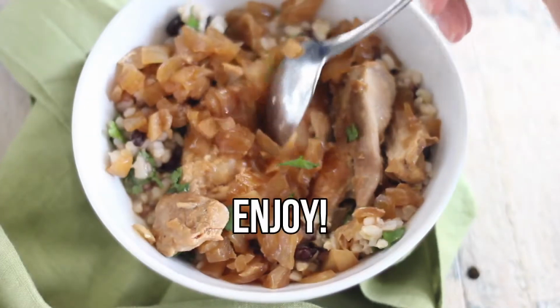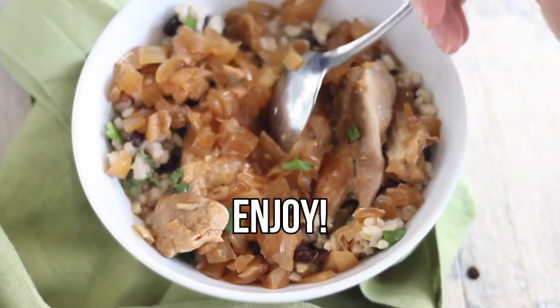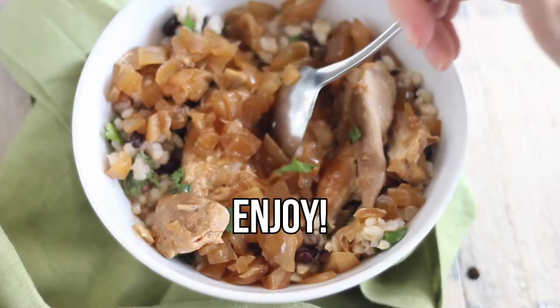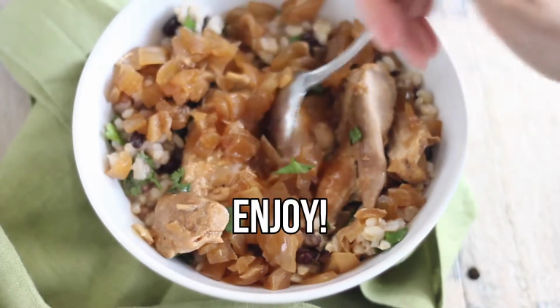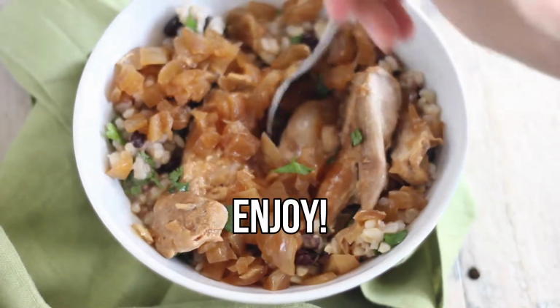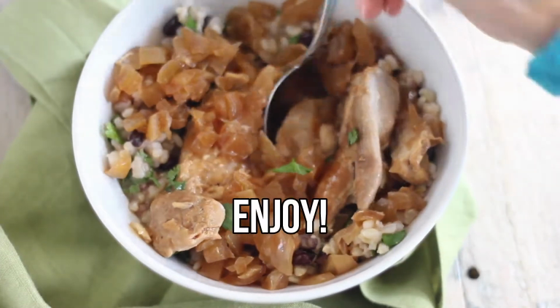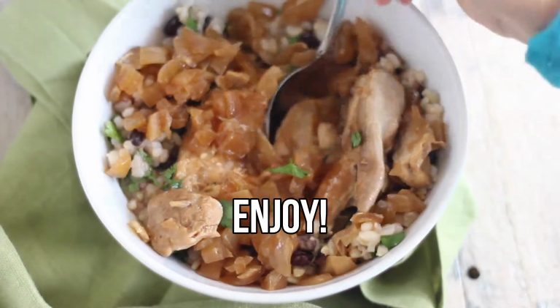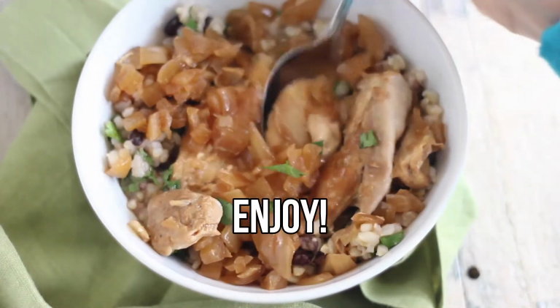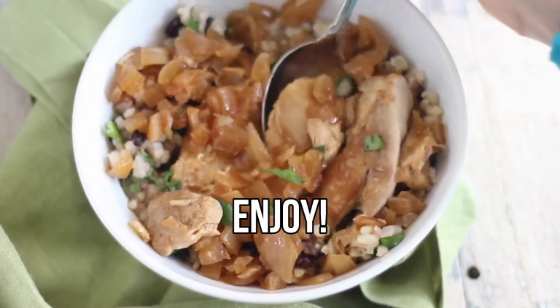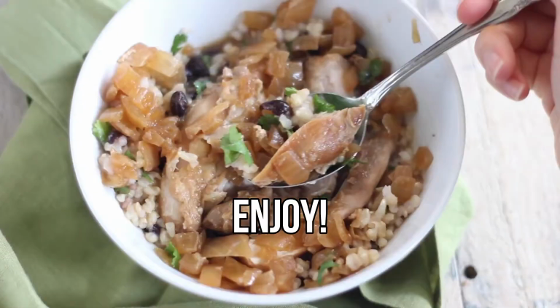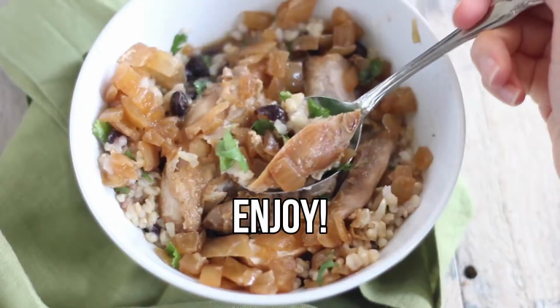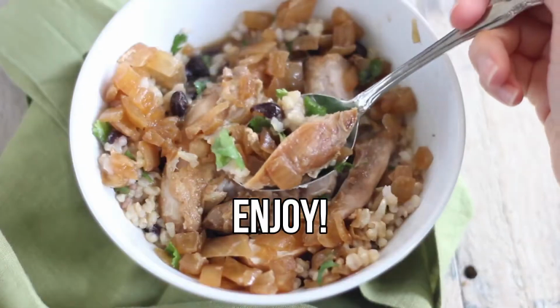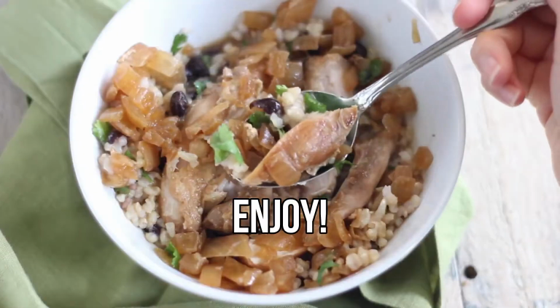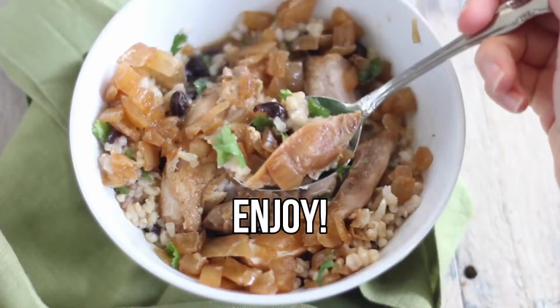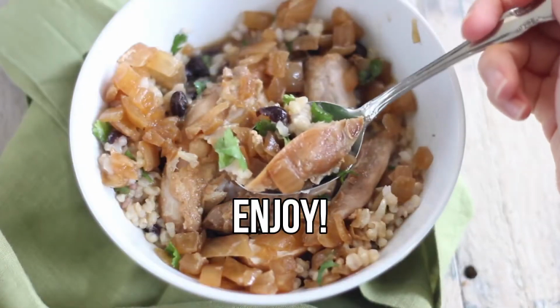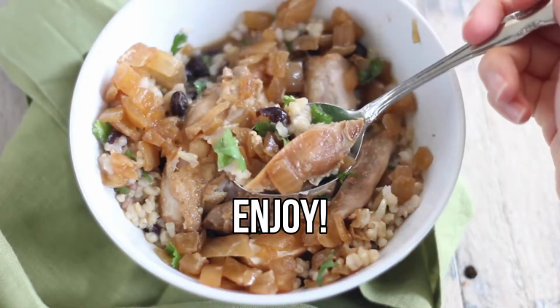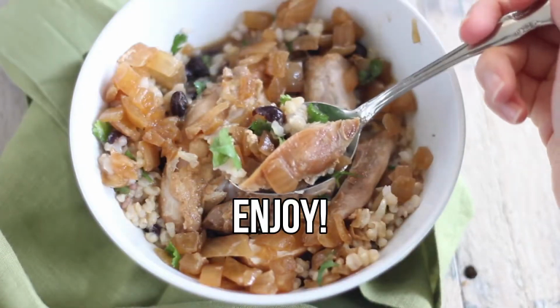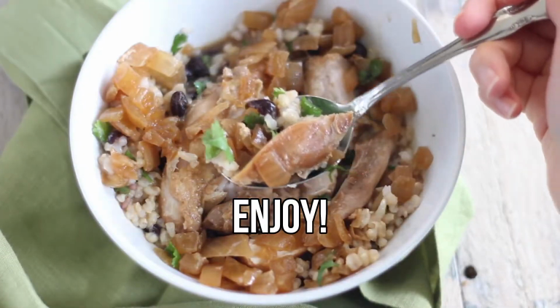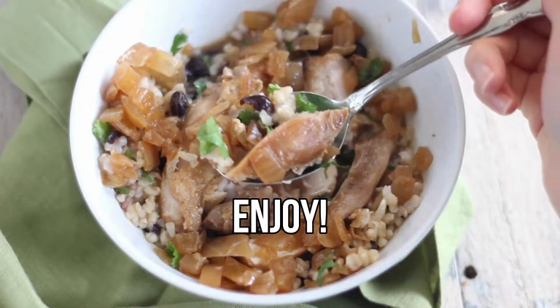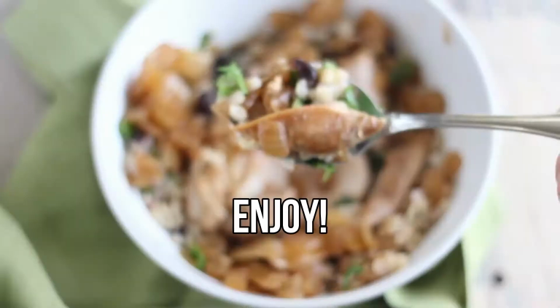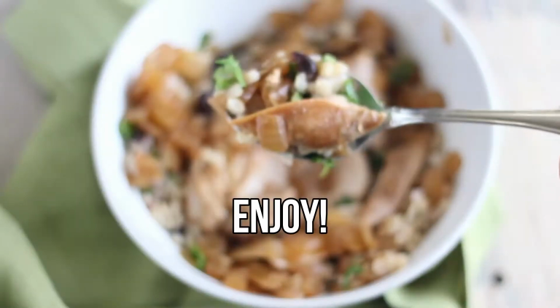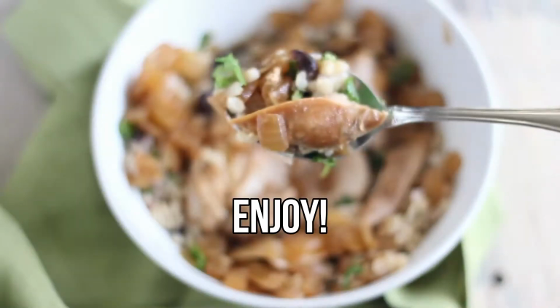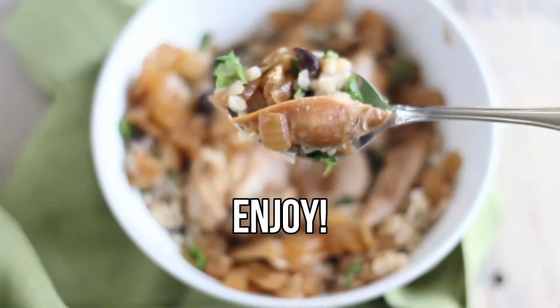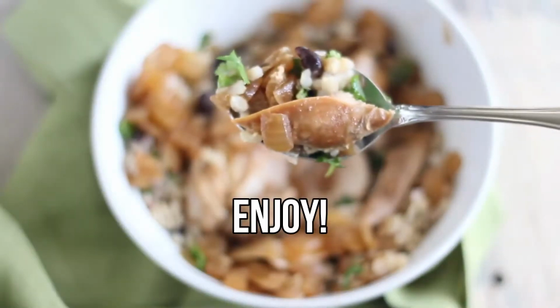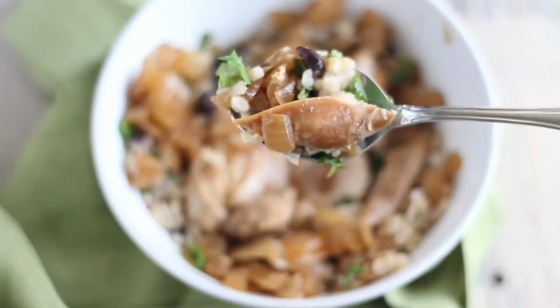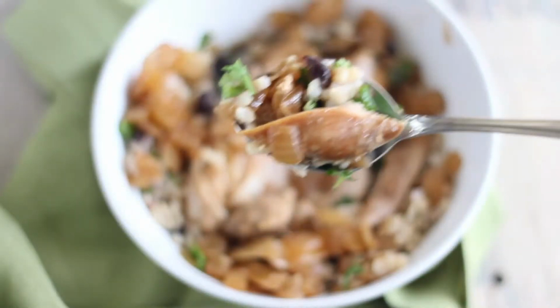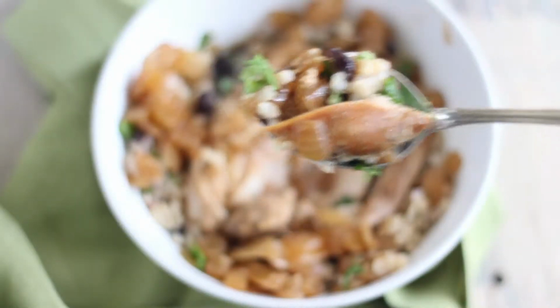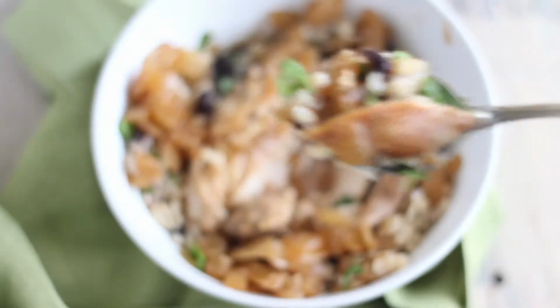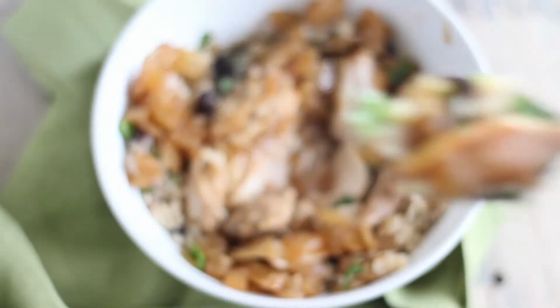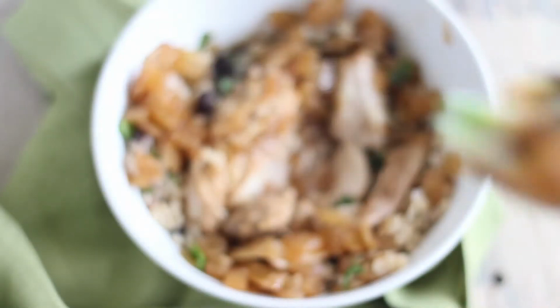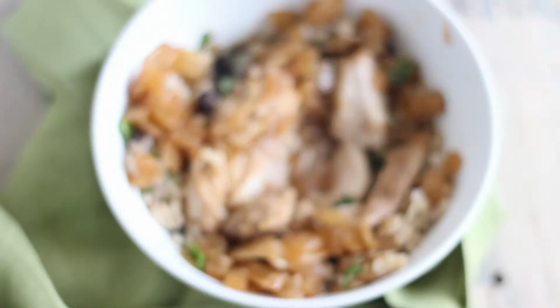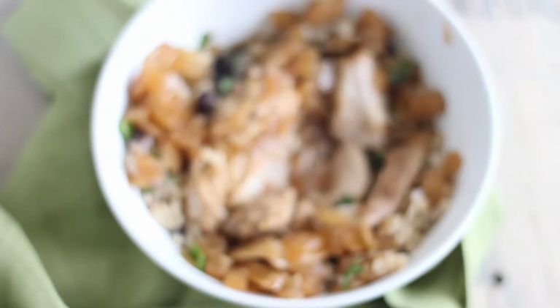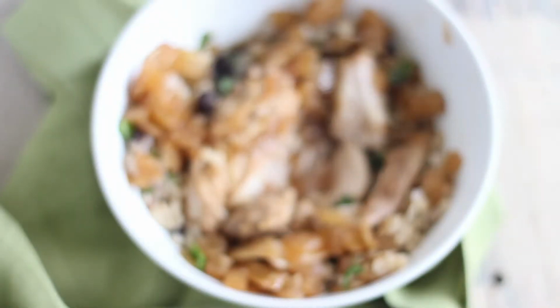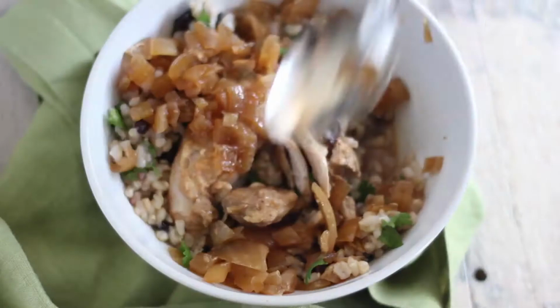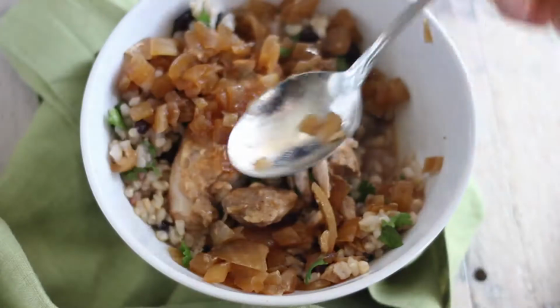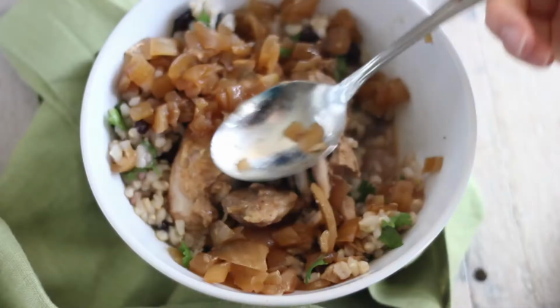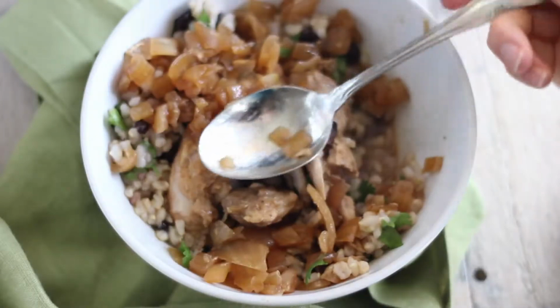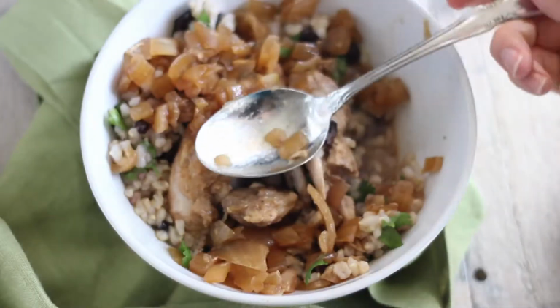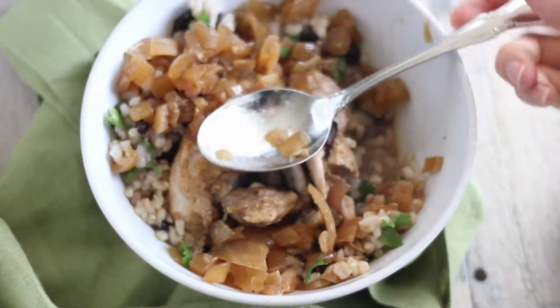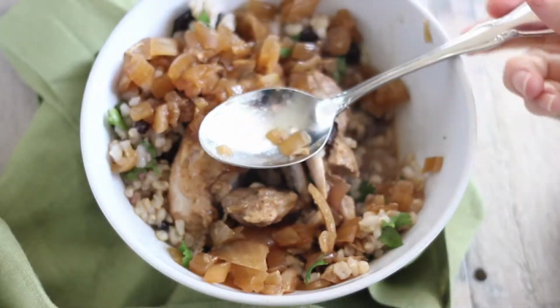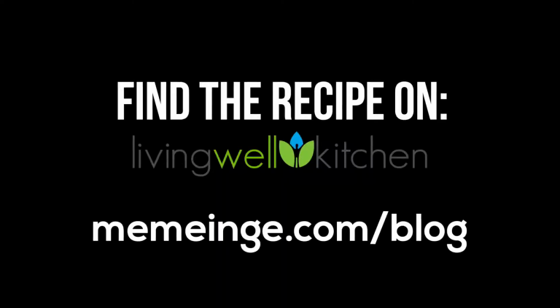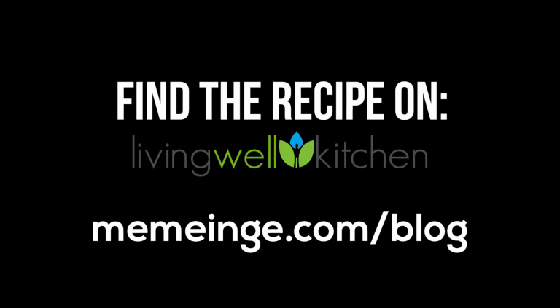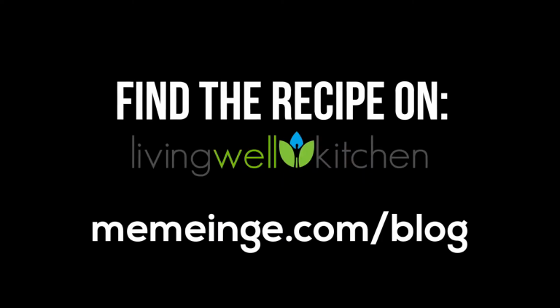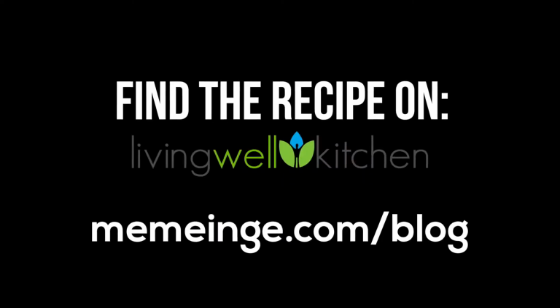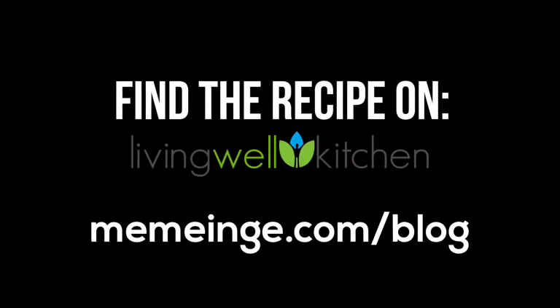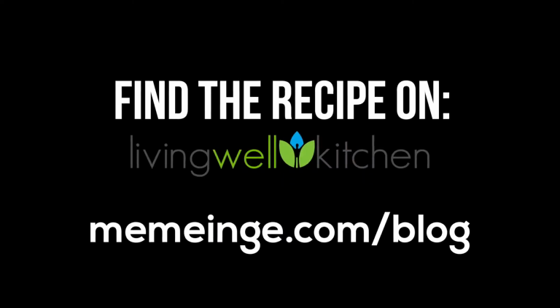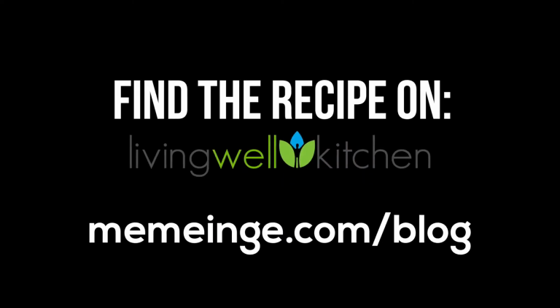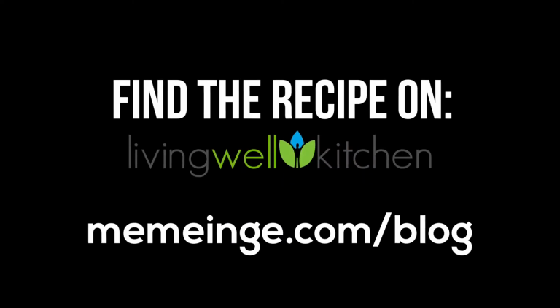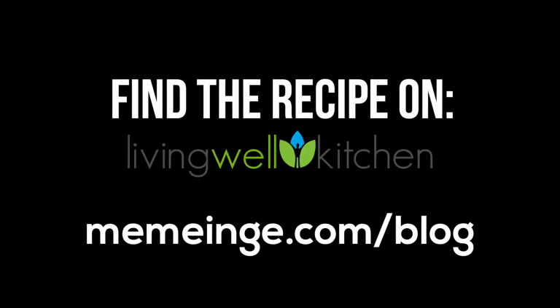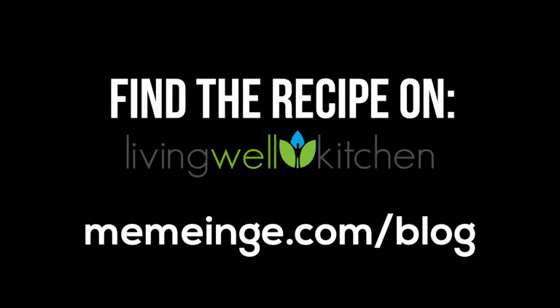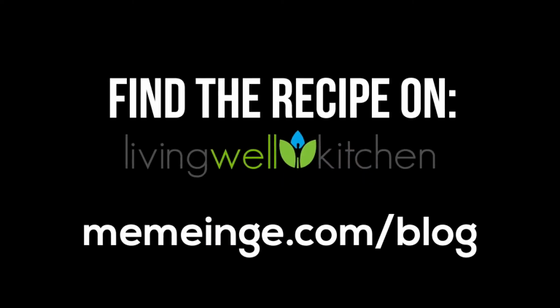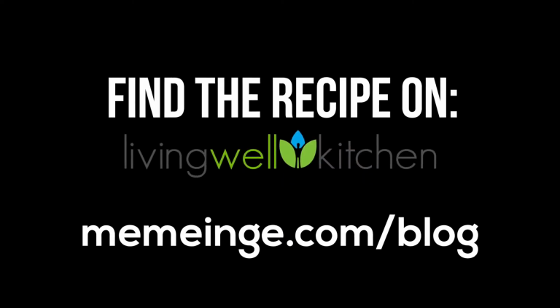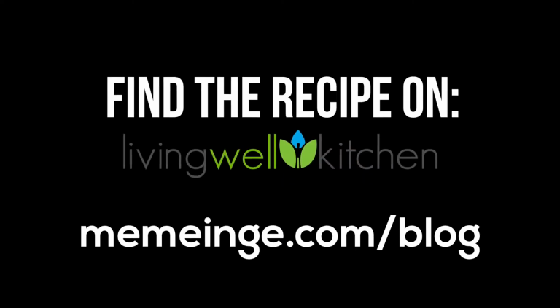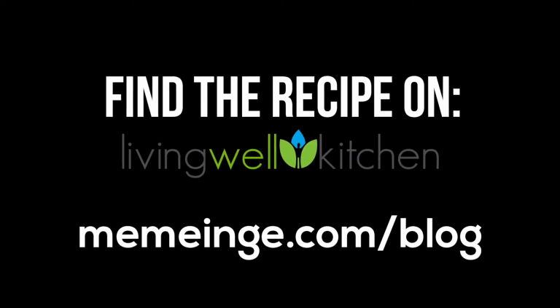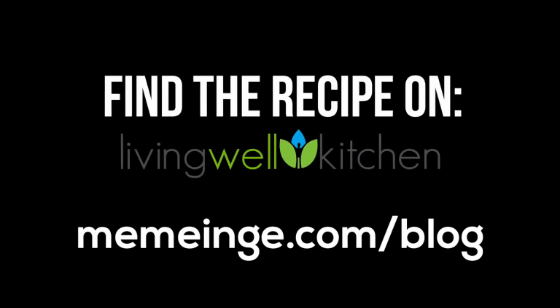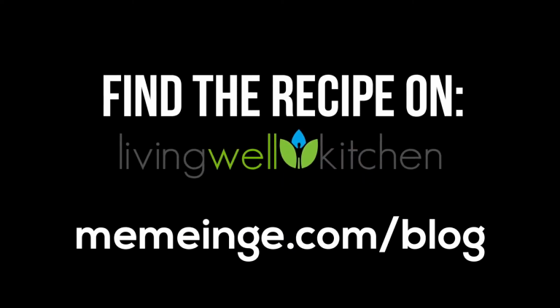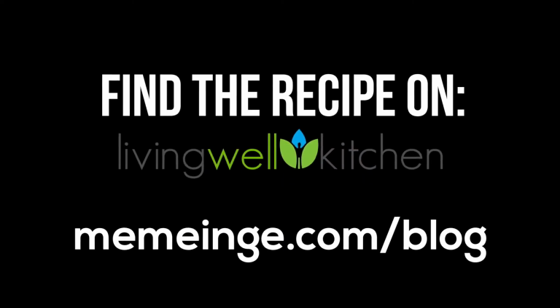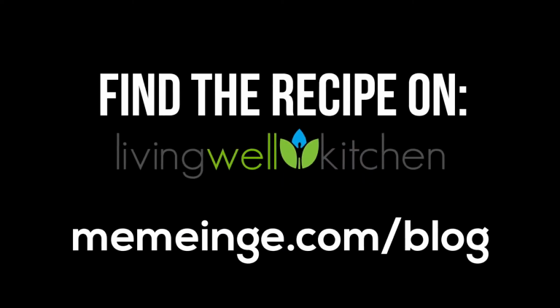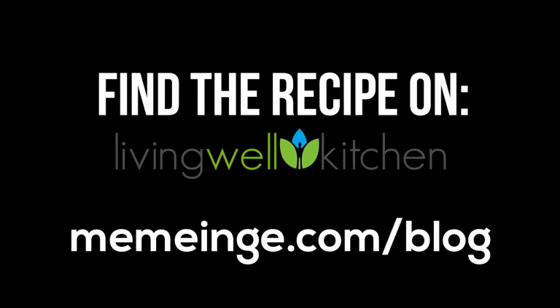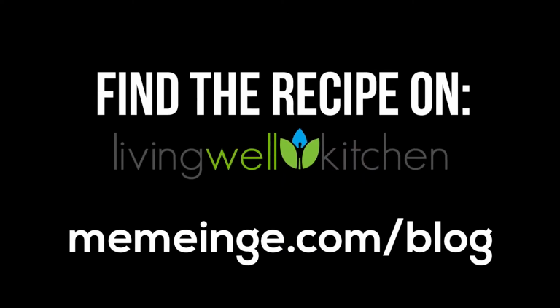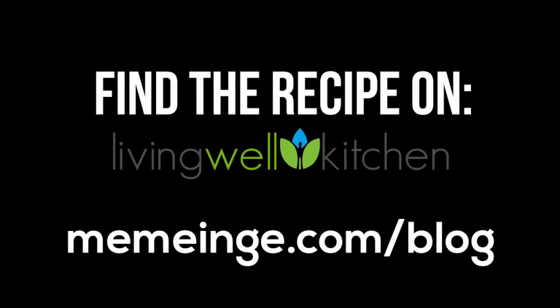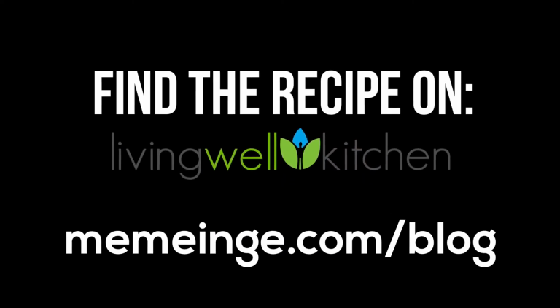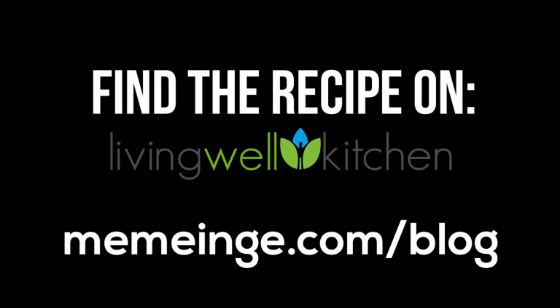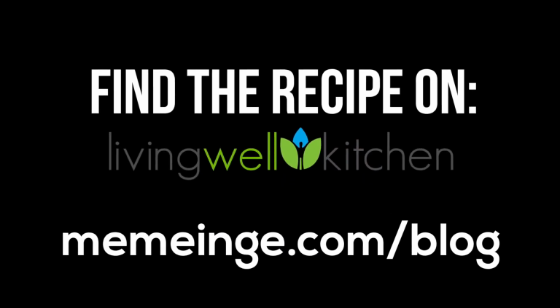For more tasty recipes, visit Living Well Kitchen. And if you enjoyed this video, be sure to like and subscribe to the channel.